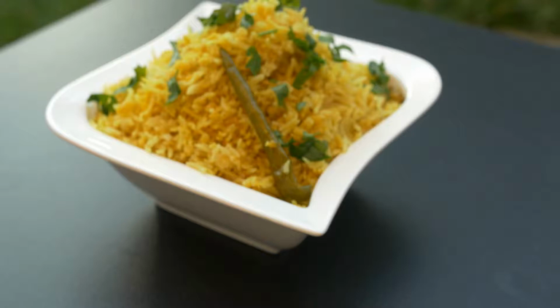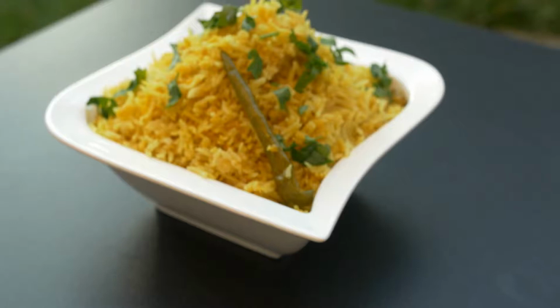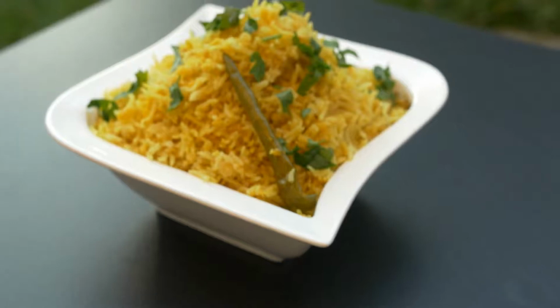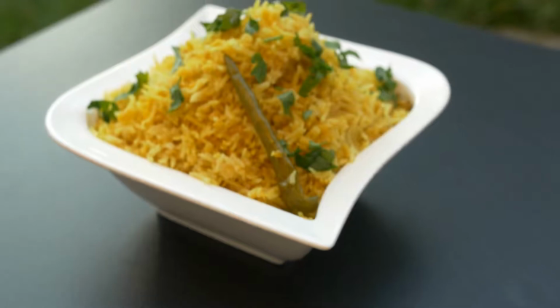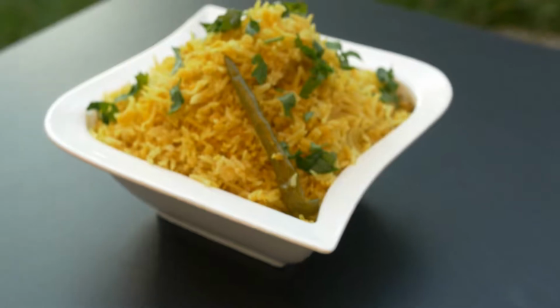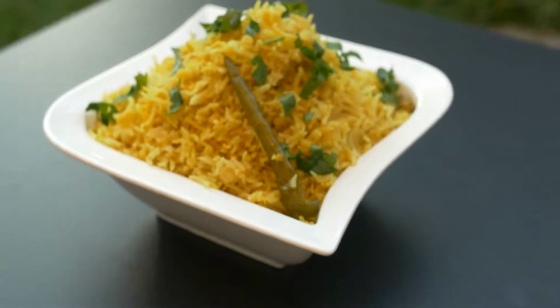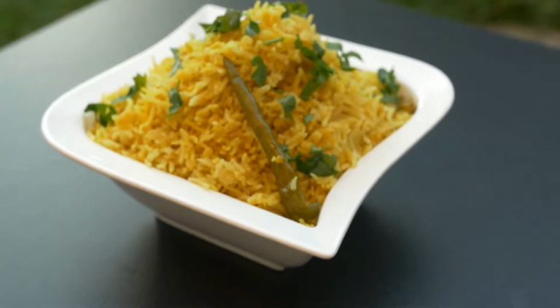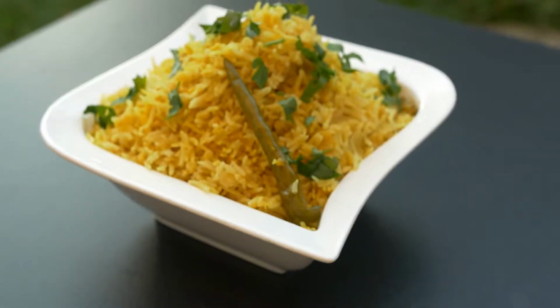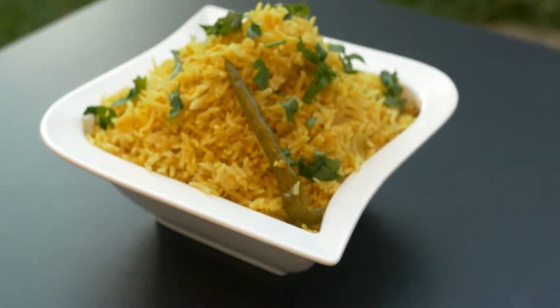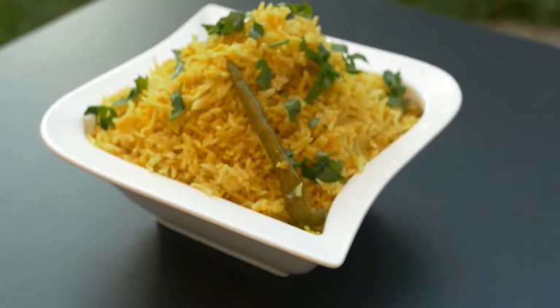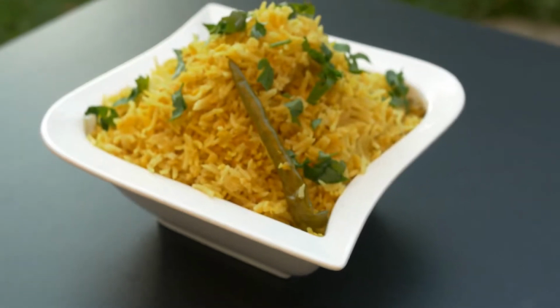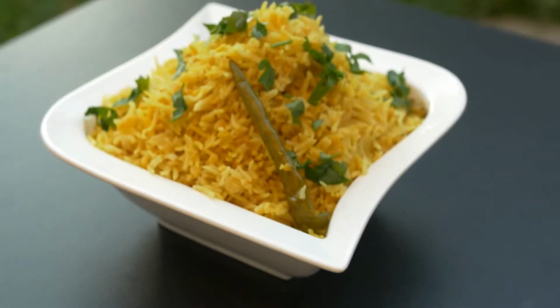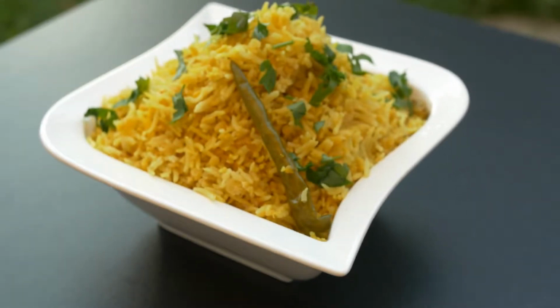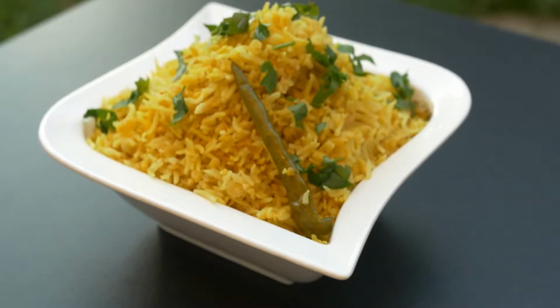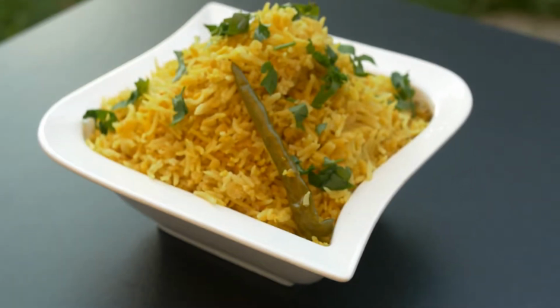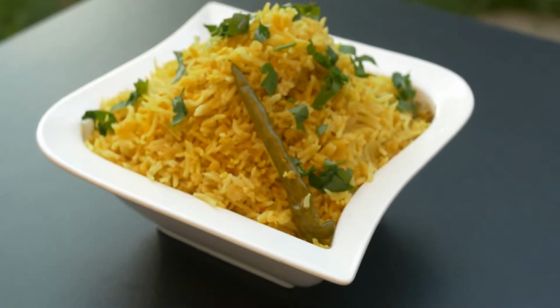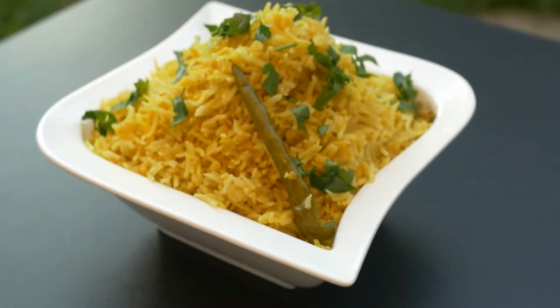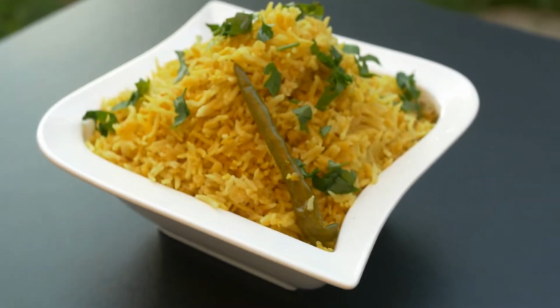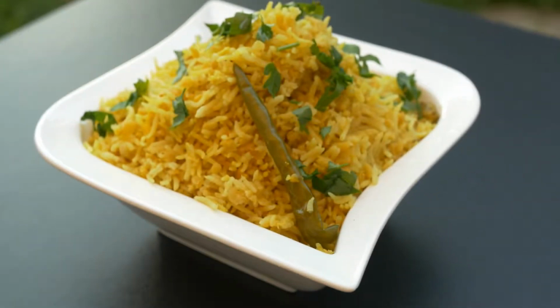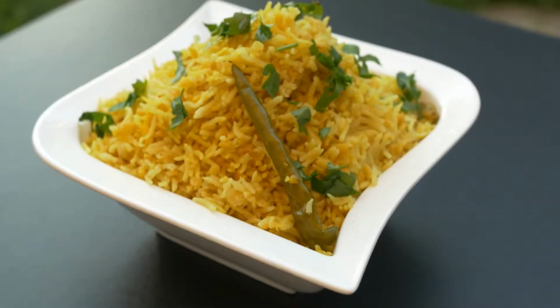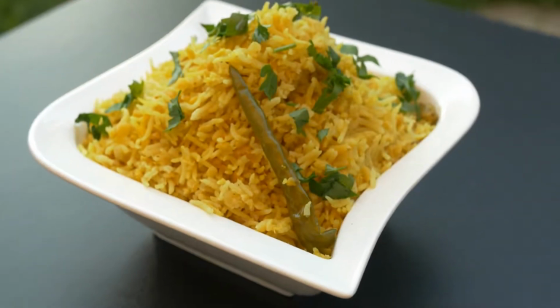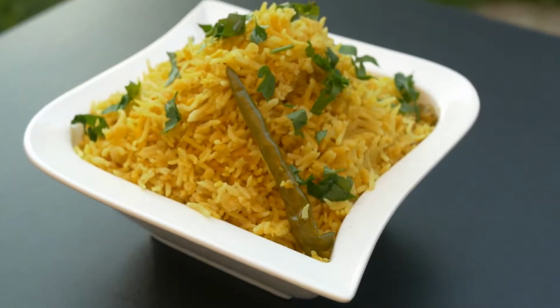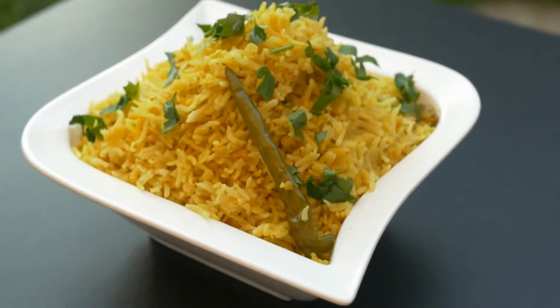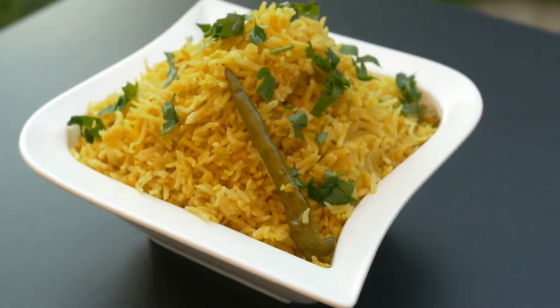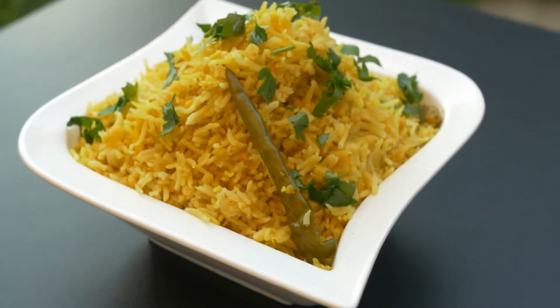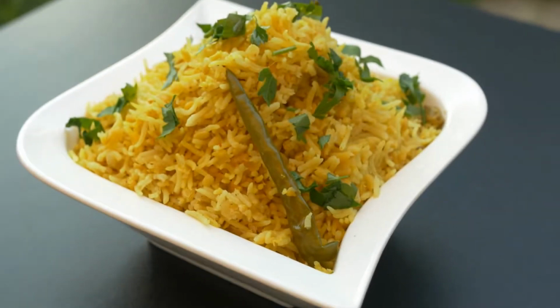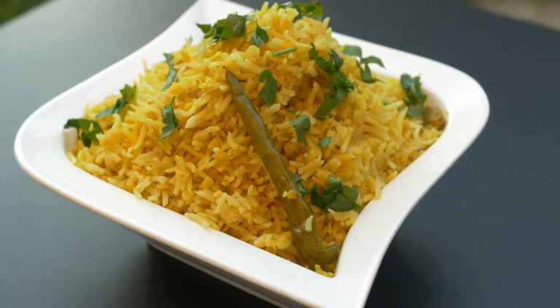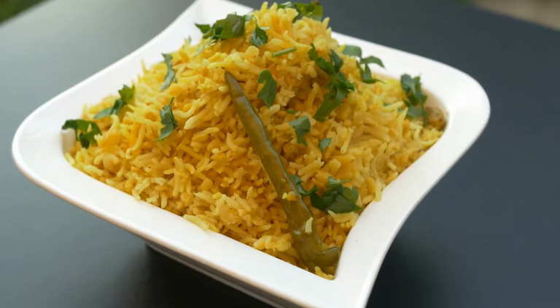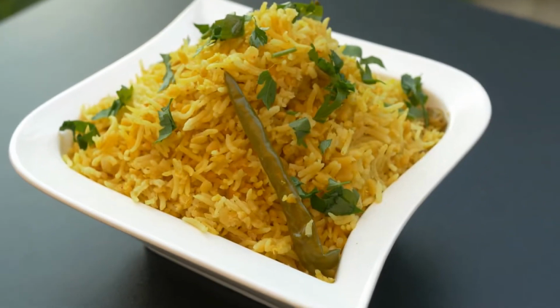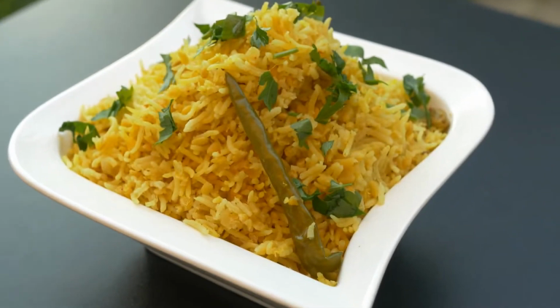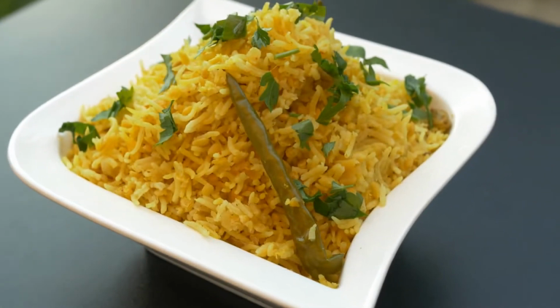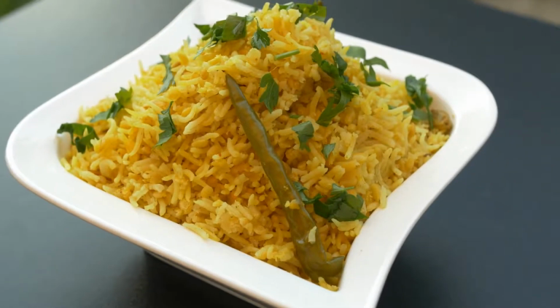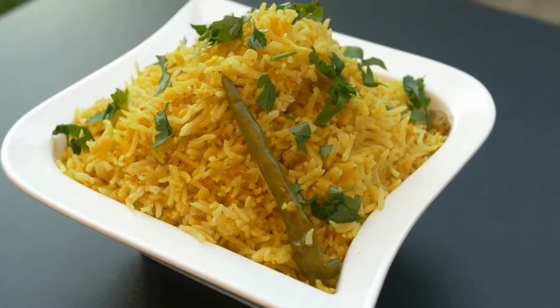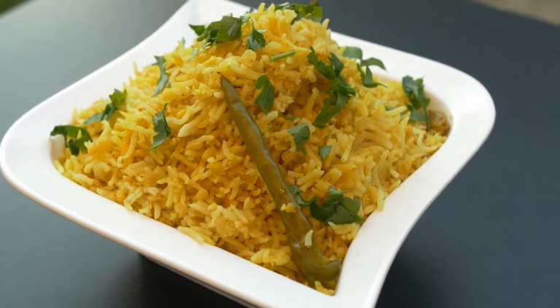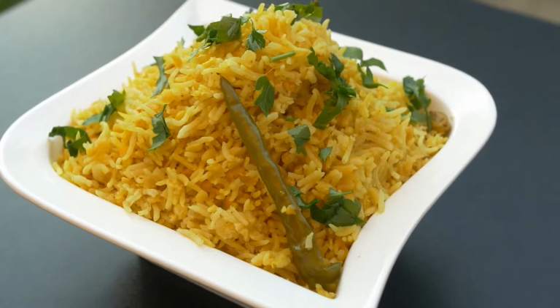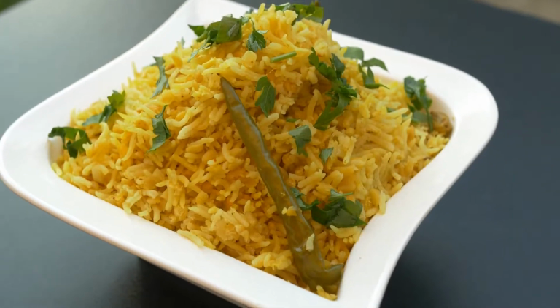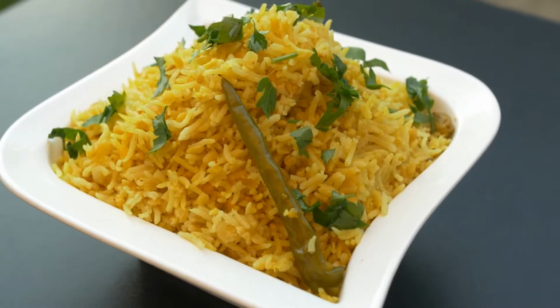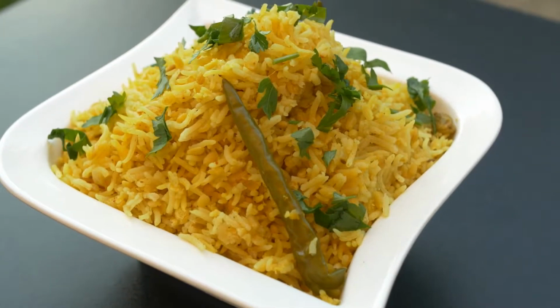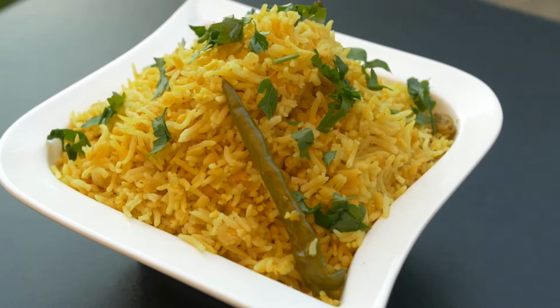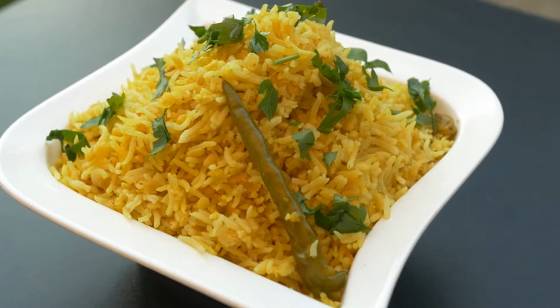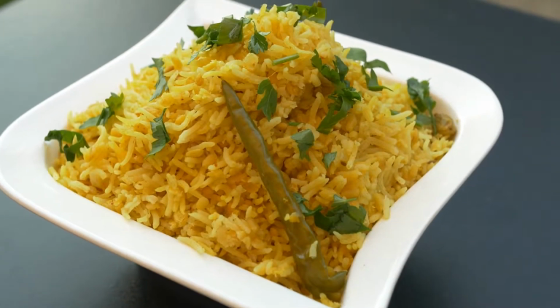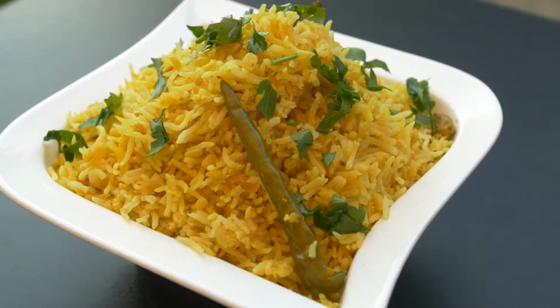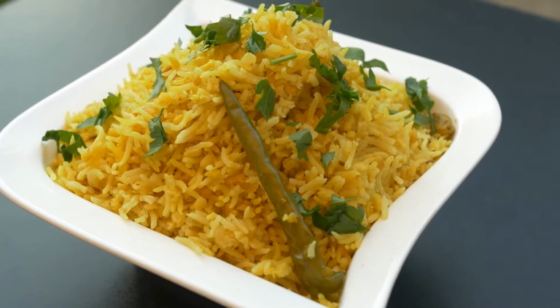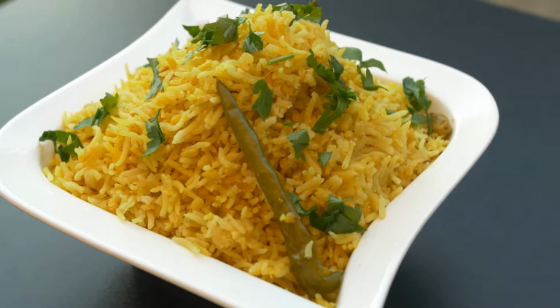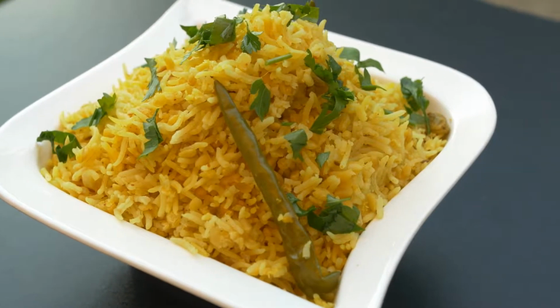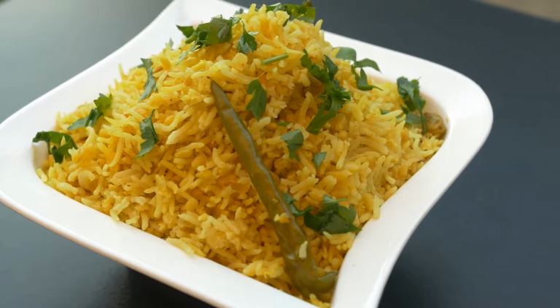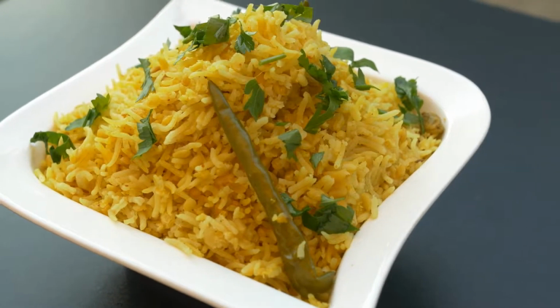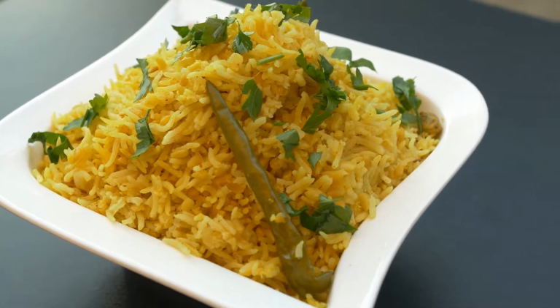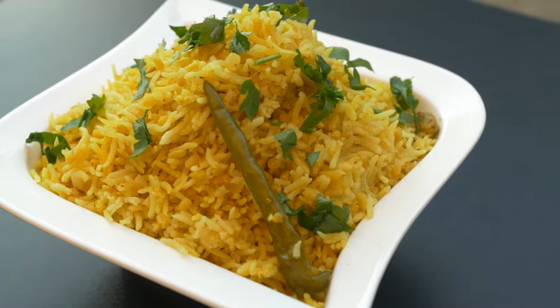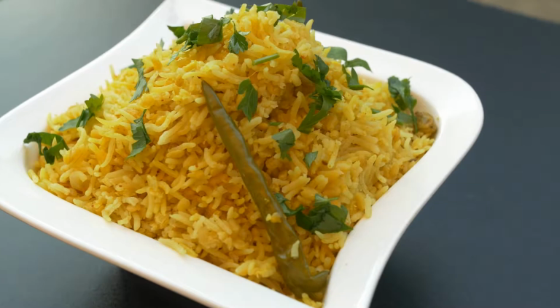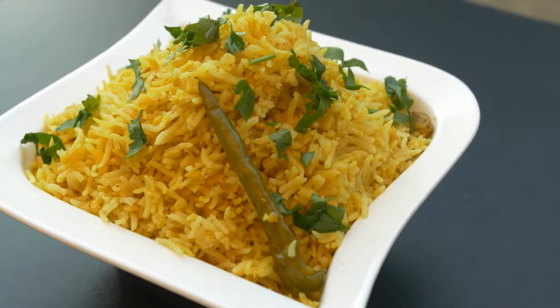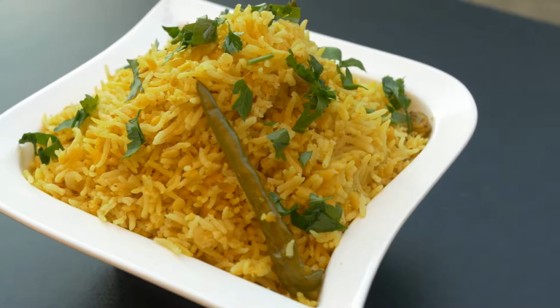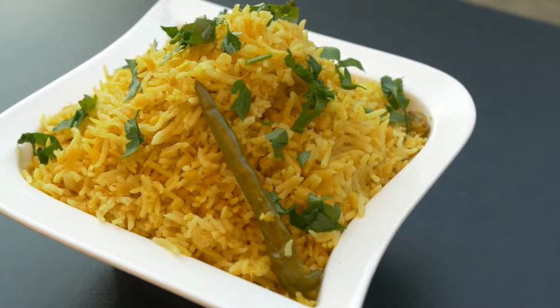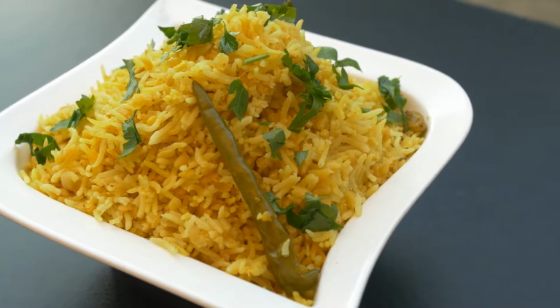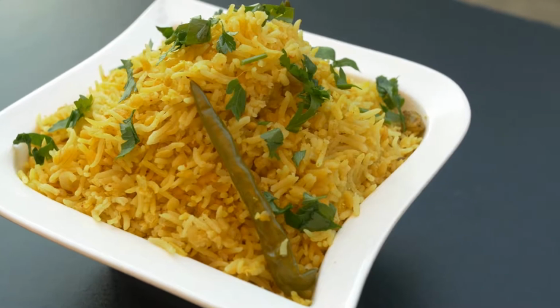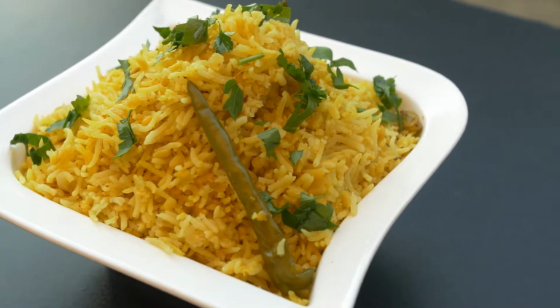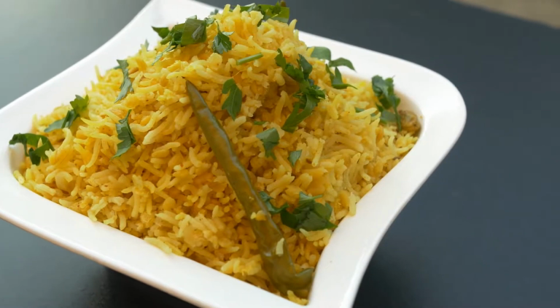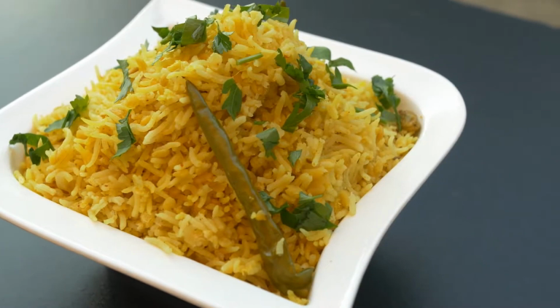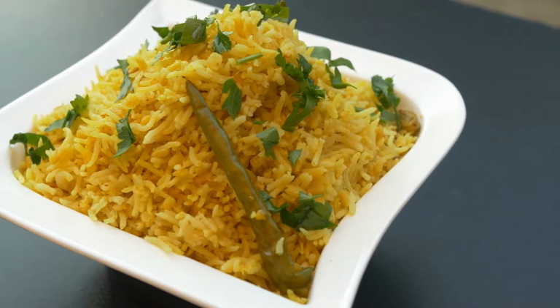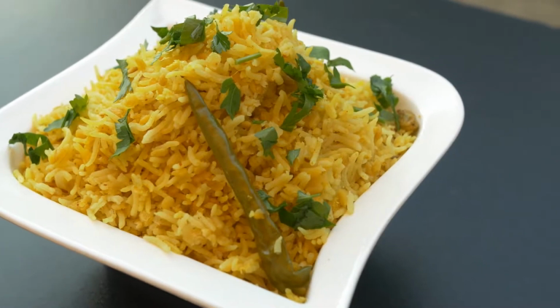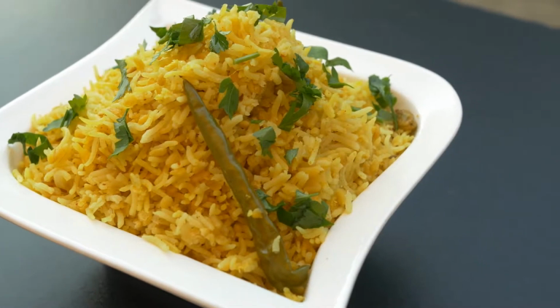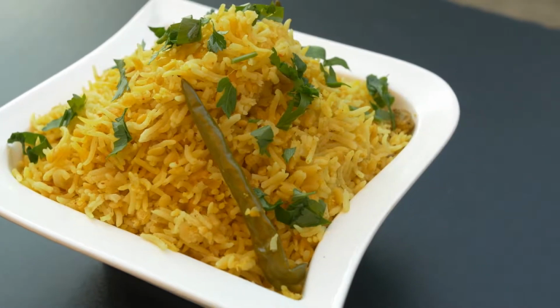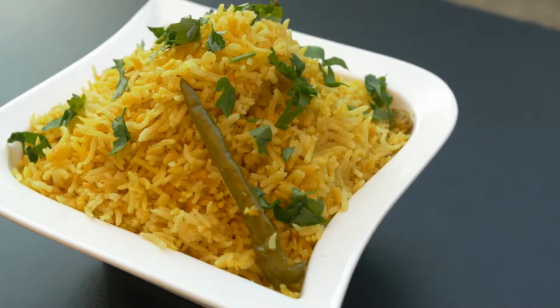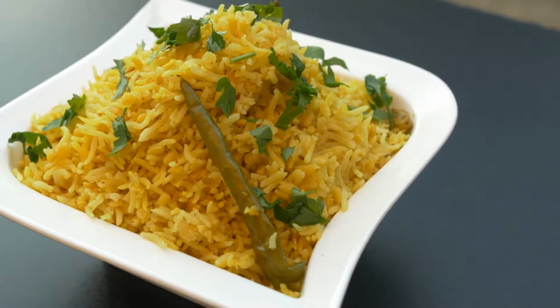Hello friends, welcome back to another episode of RM Cookbook. Today, as you can see, we will share with you a very delicious recipe of Bhuna Kichuri.